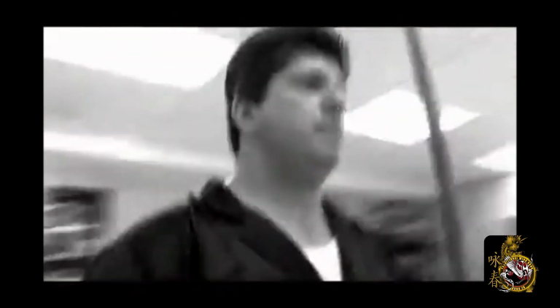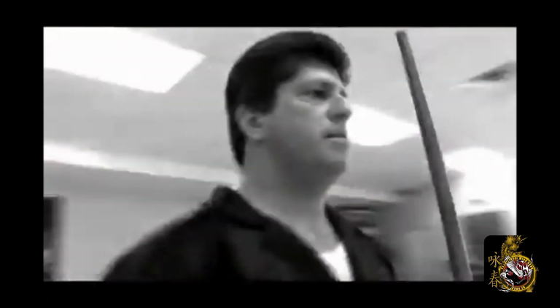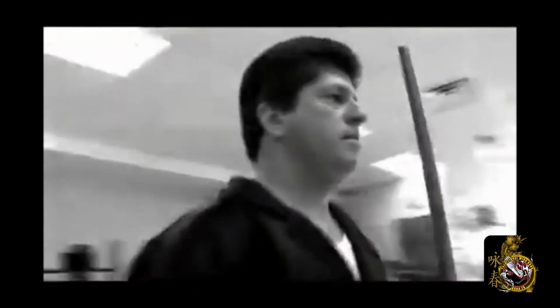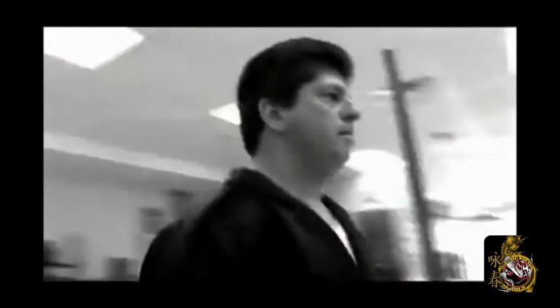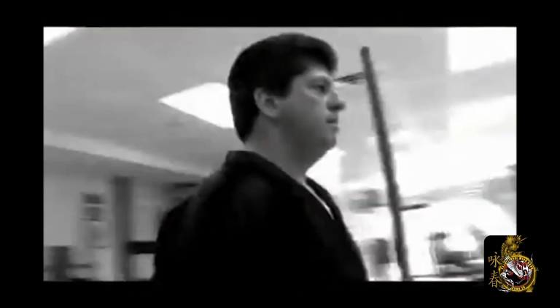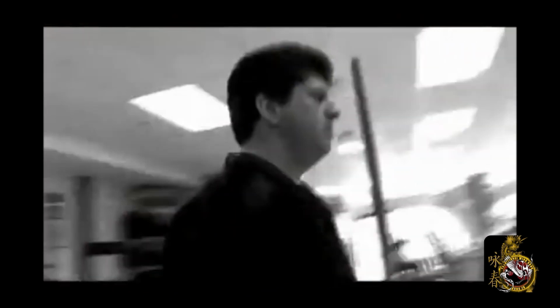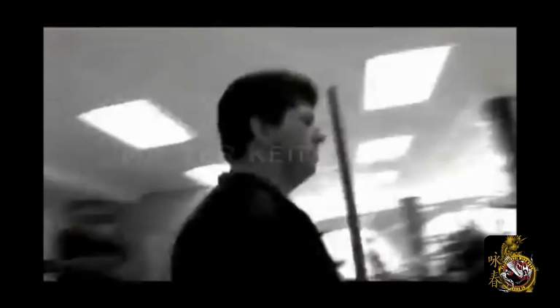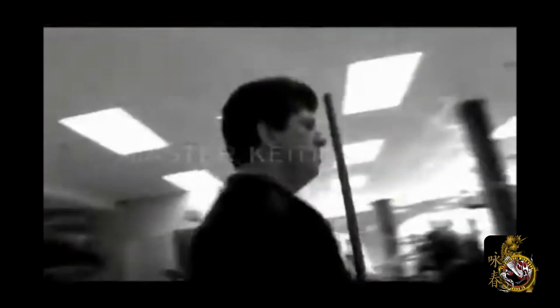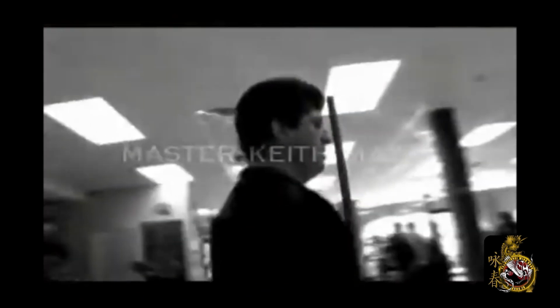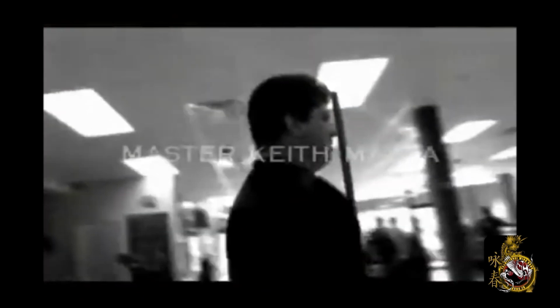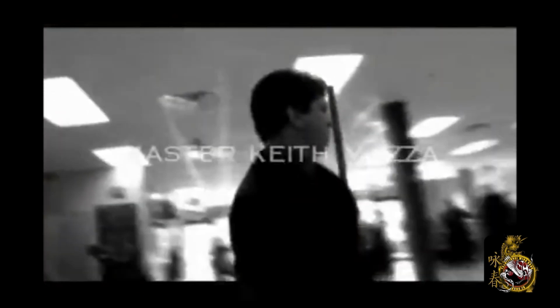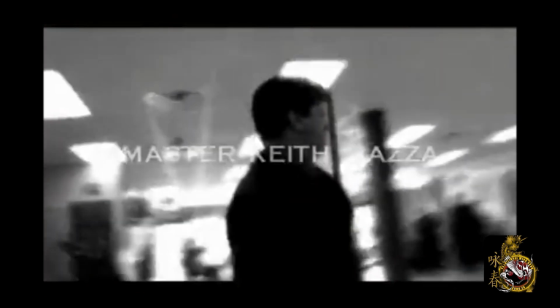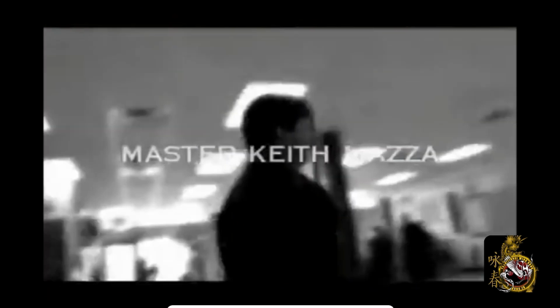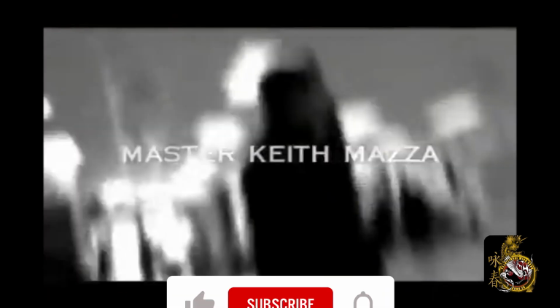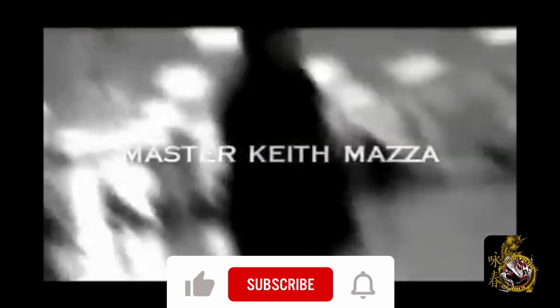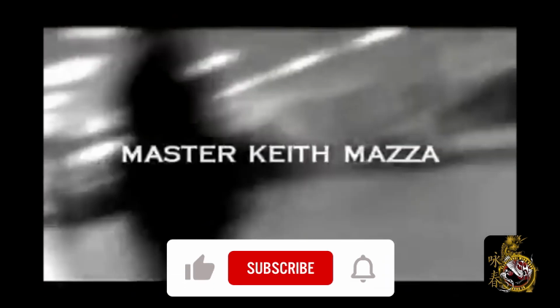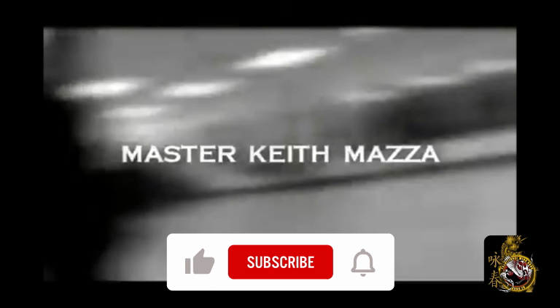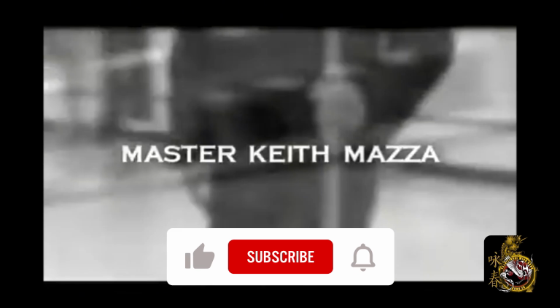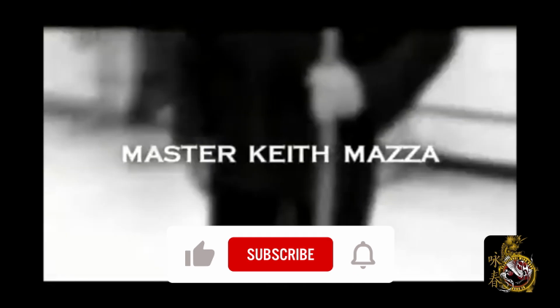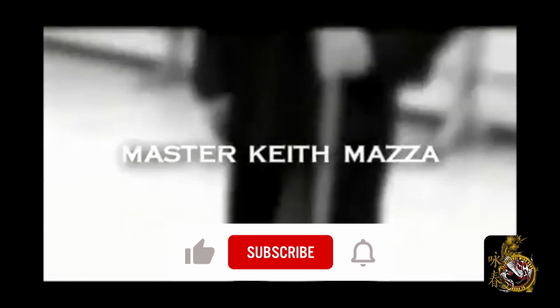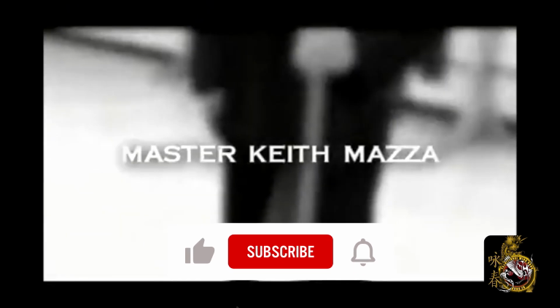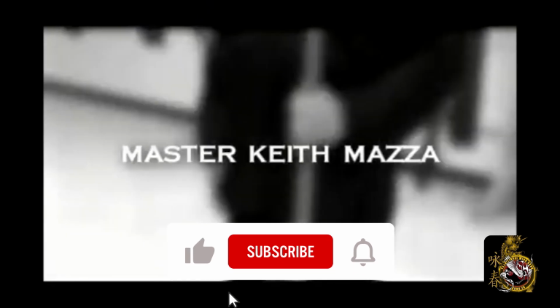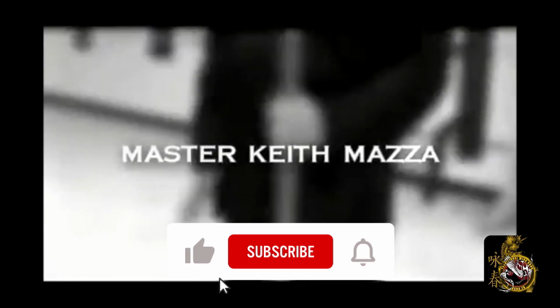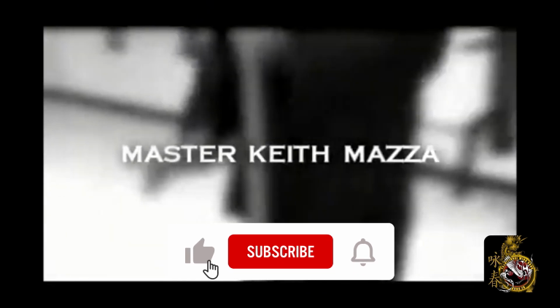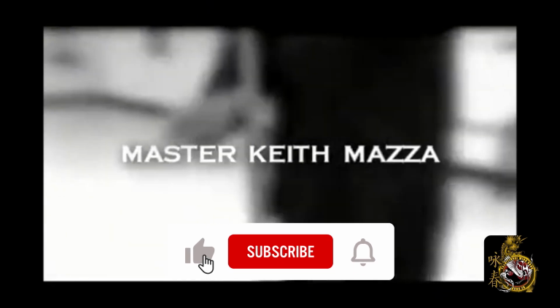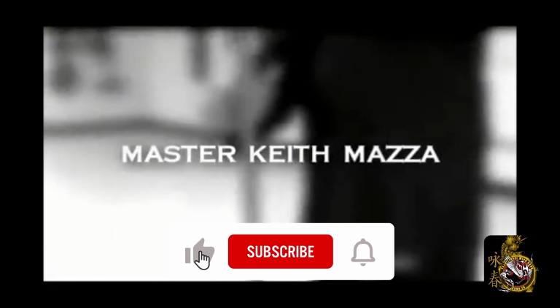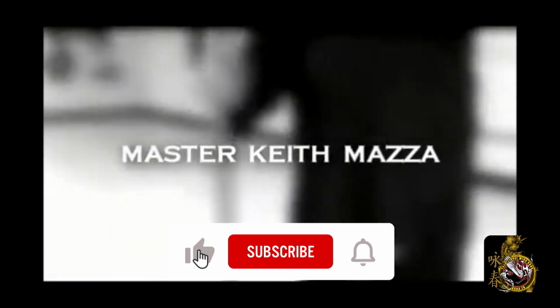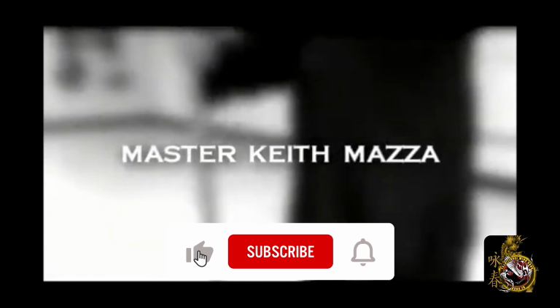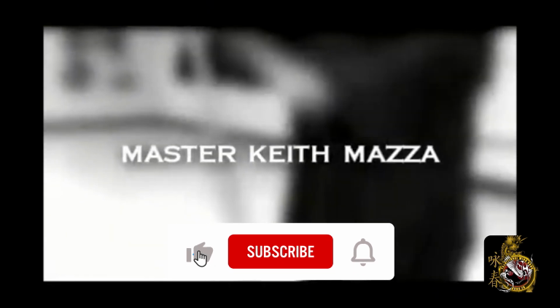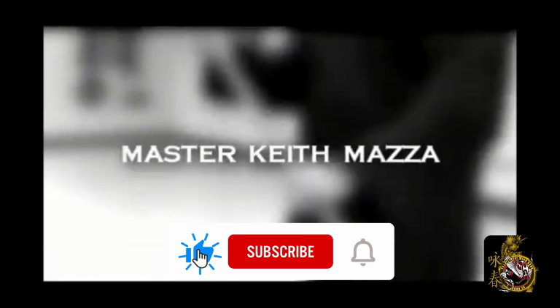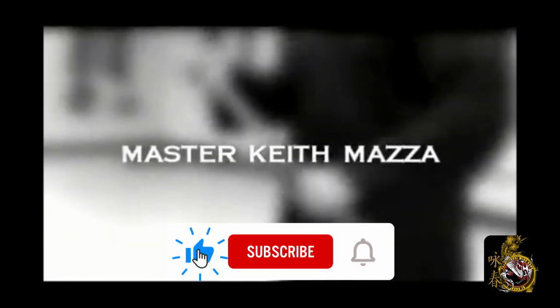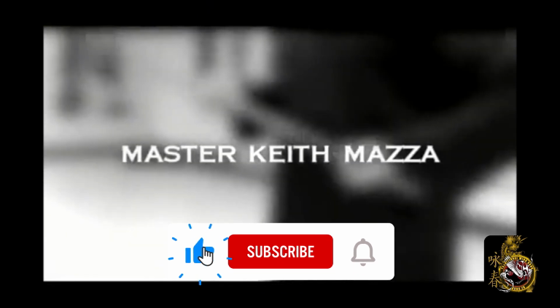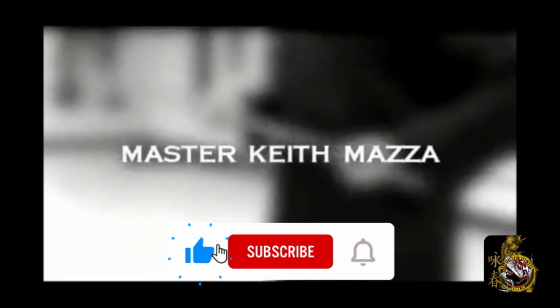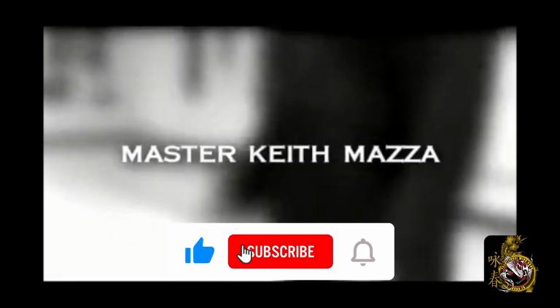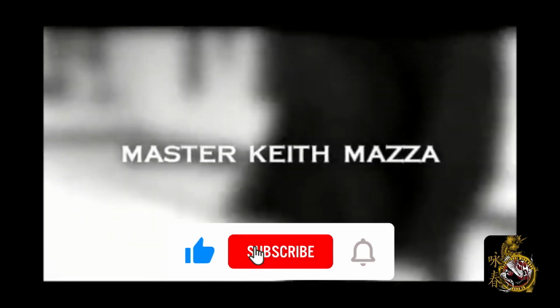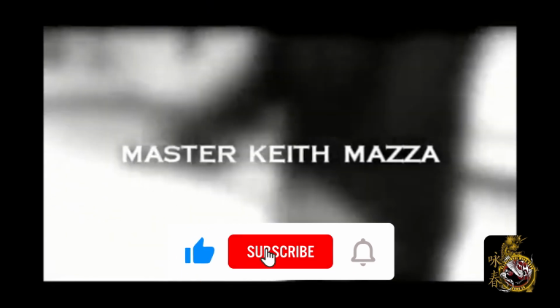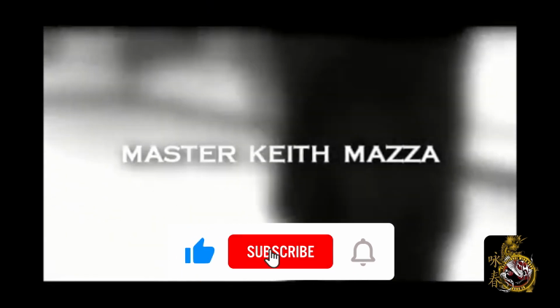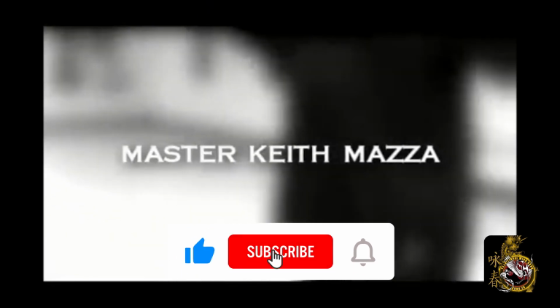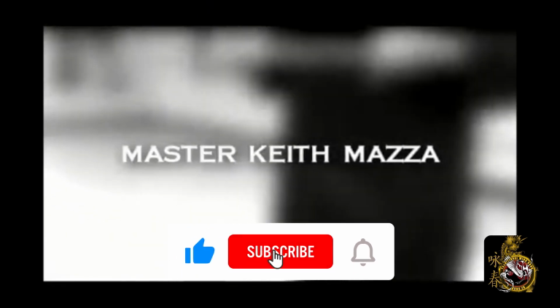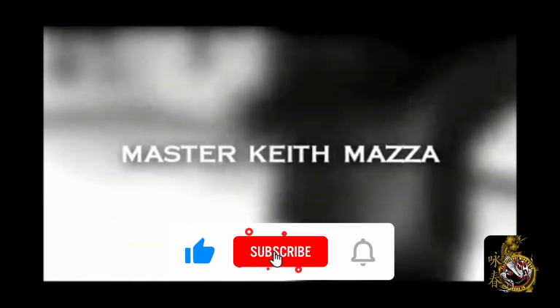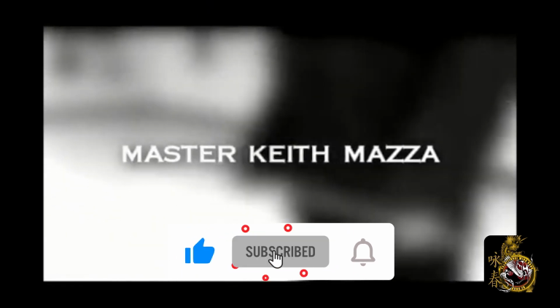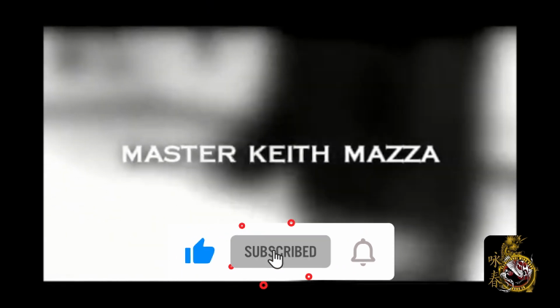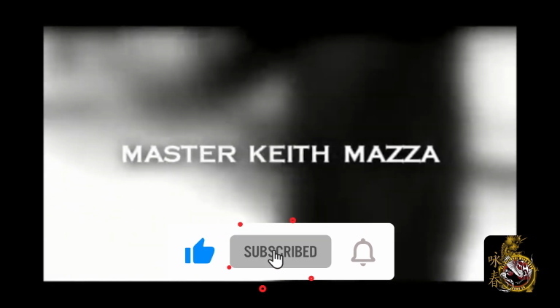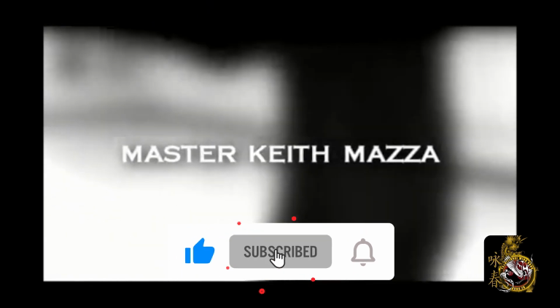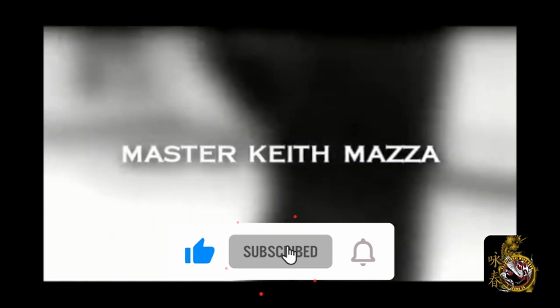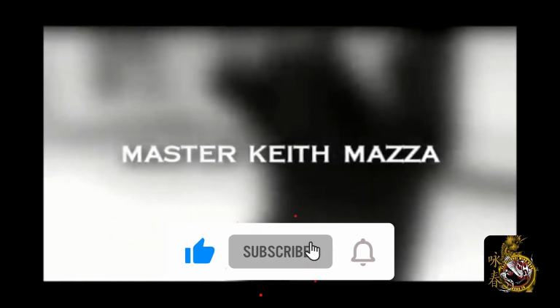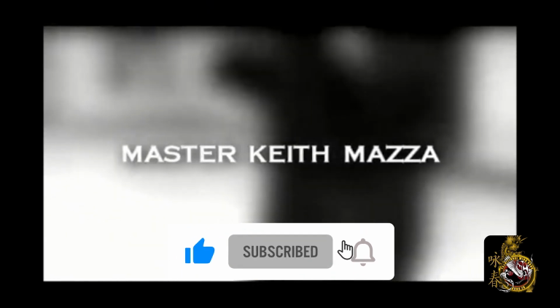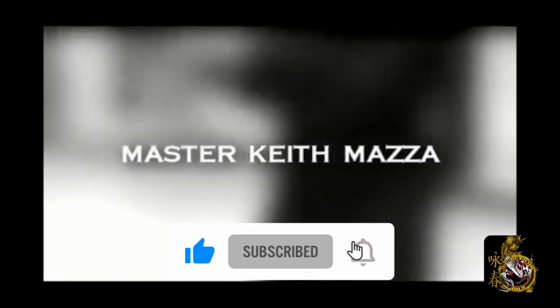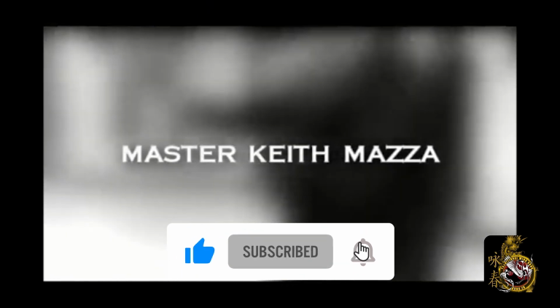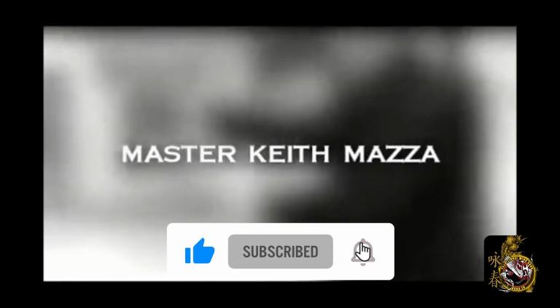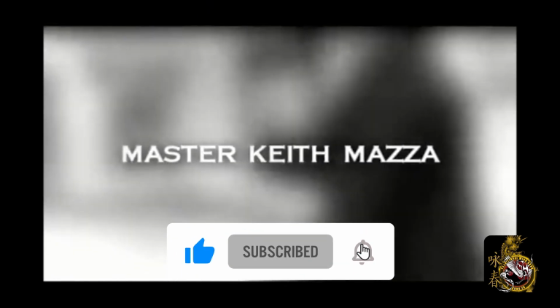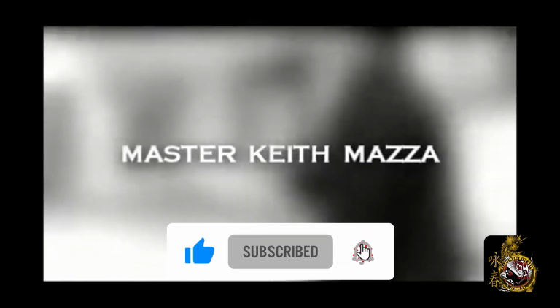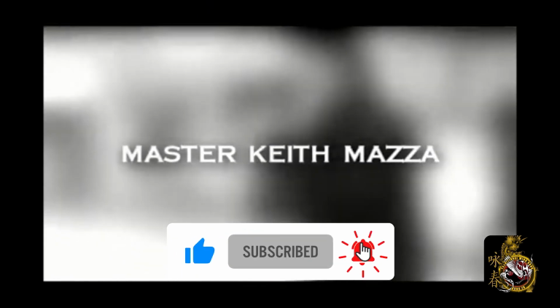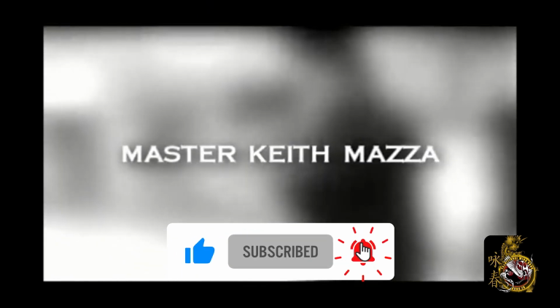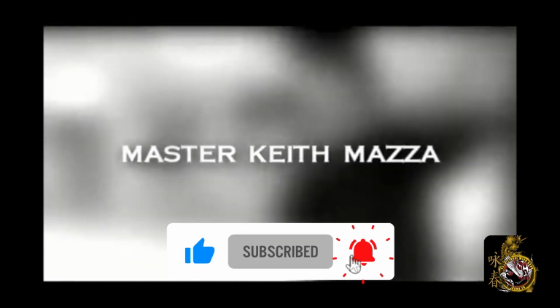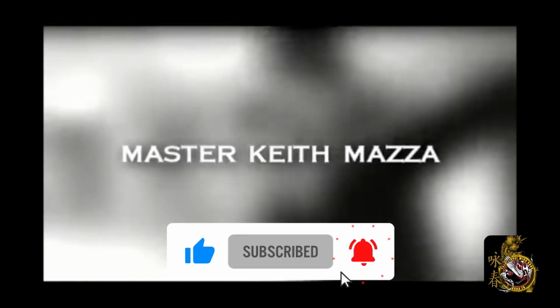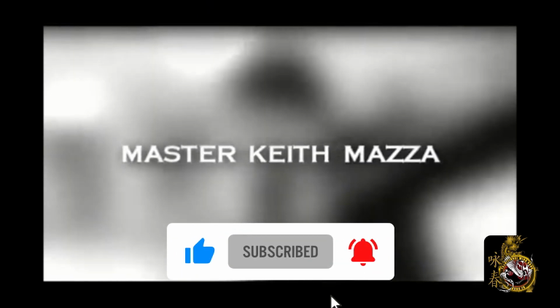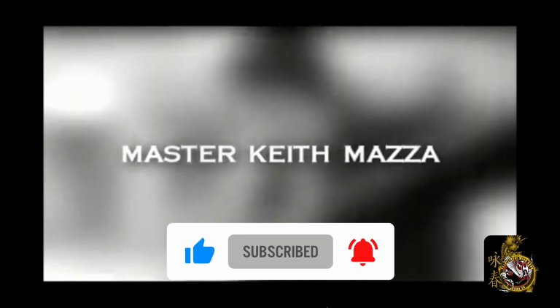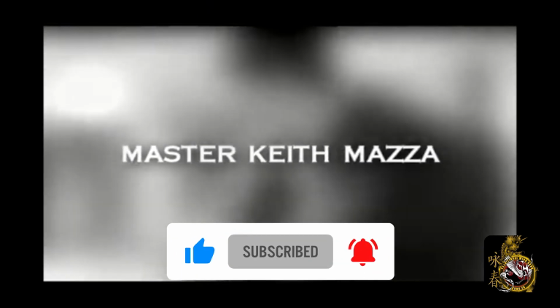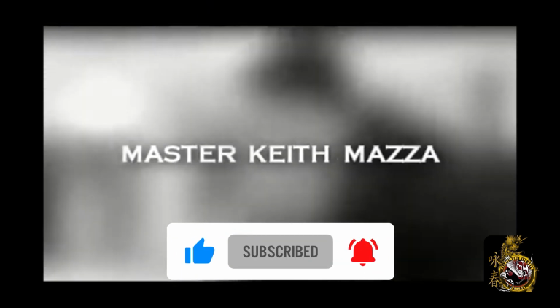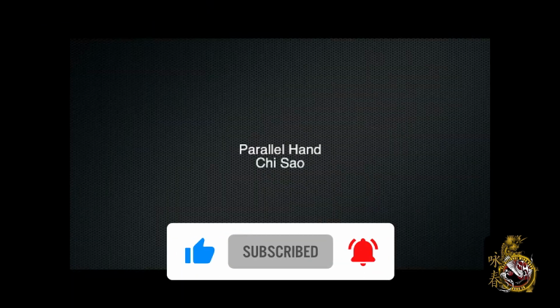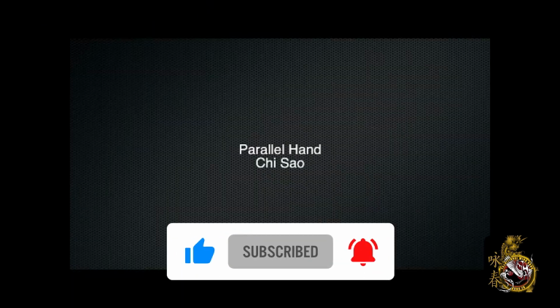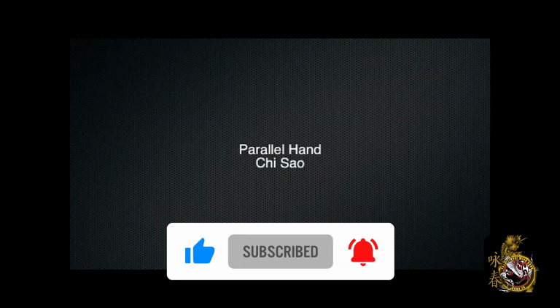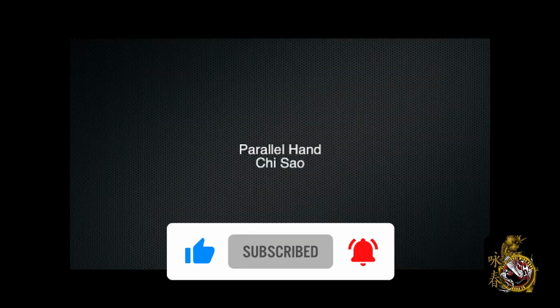Before we do that, I need you to go to the boxes, click like and subscribe, and click the bell to always be kept up with our latest videos.